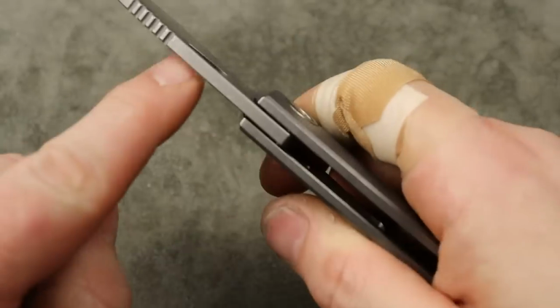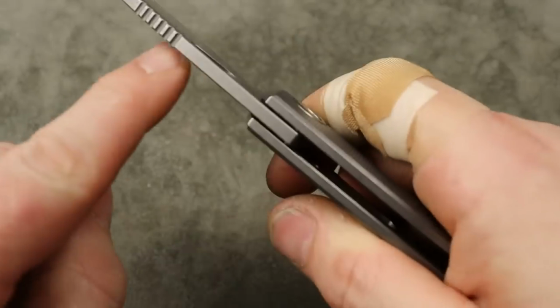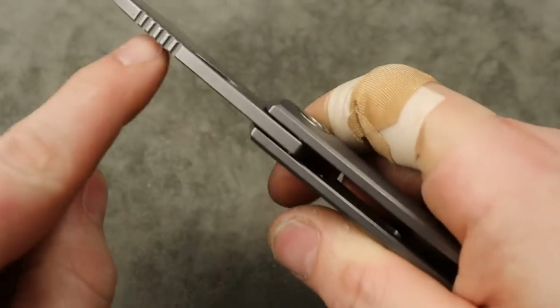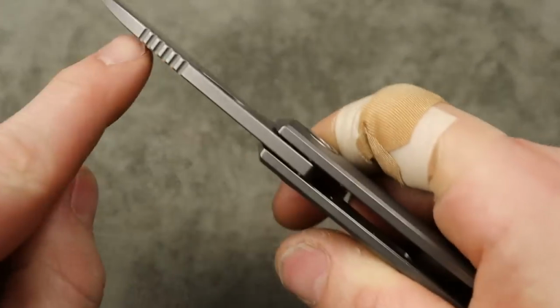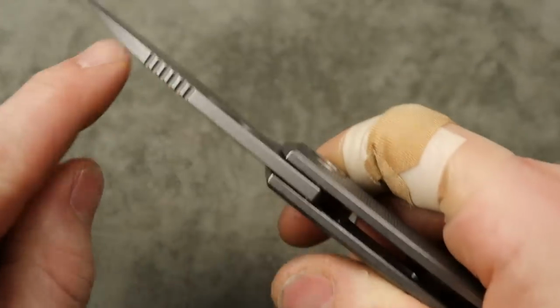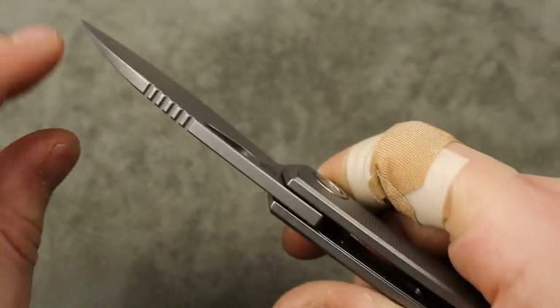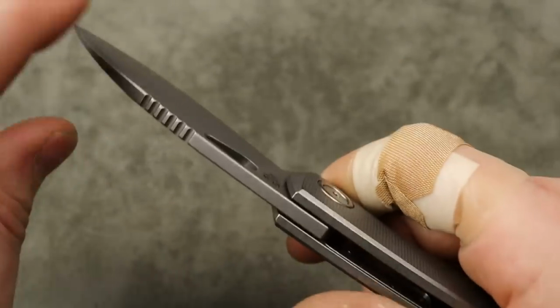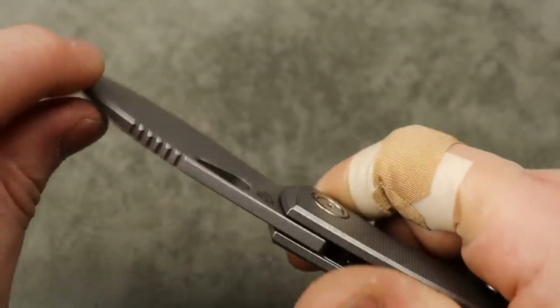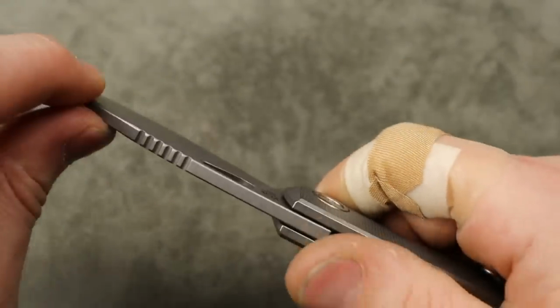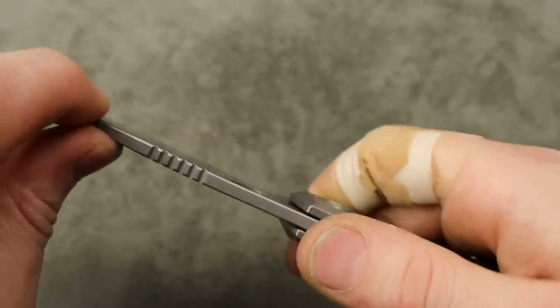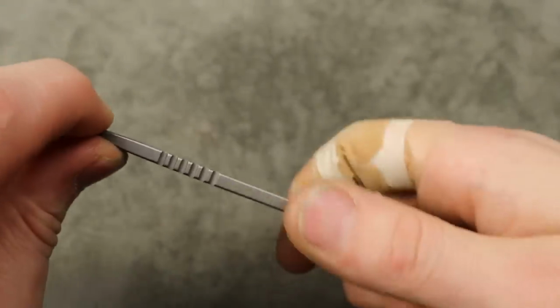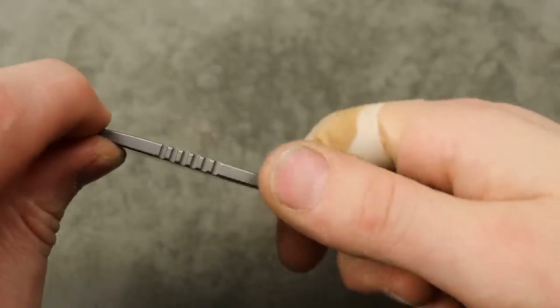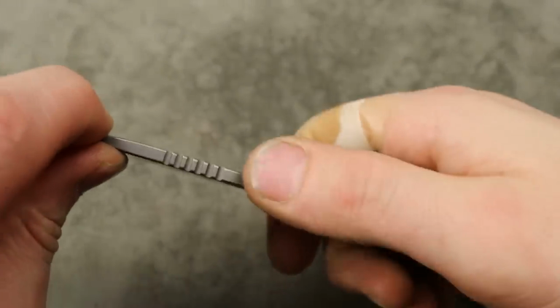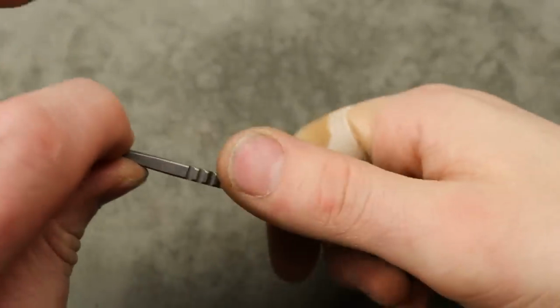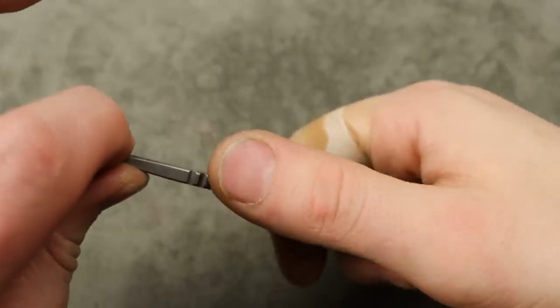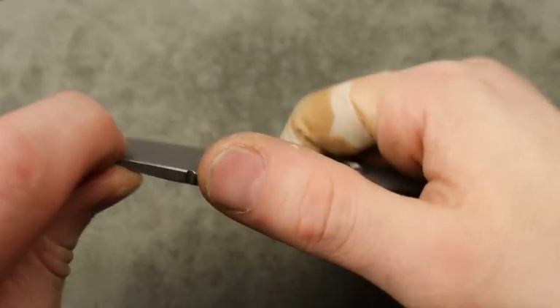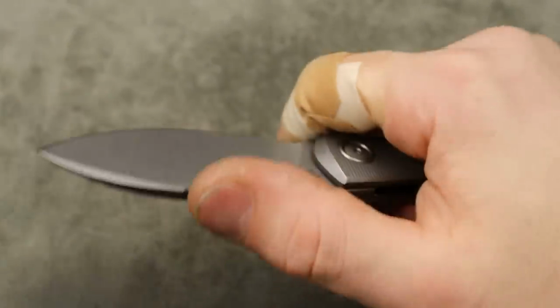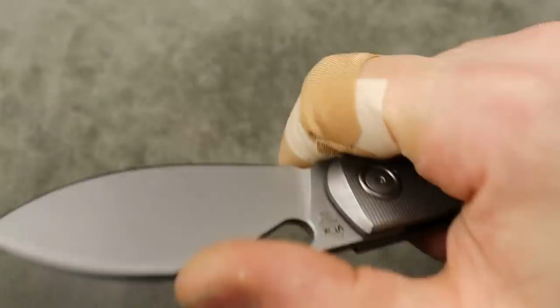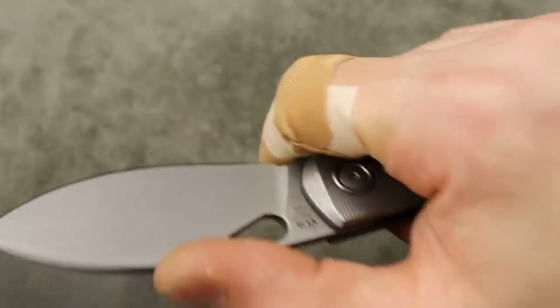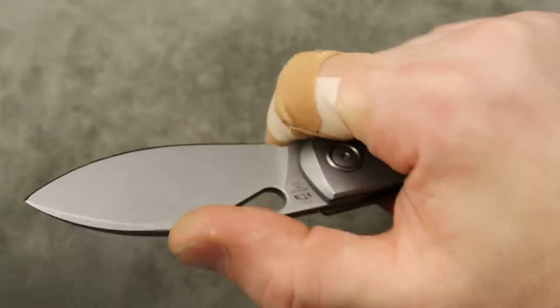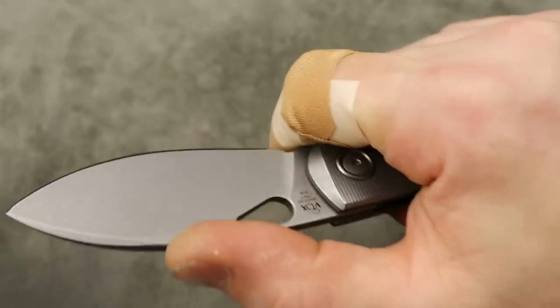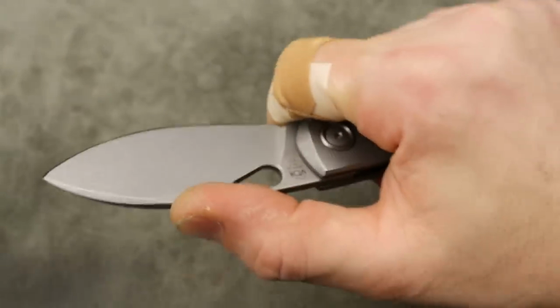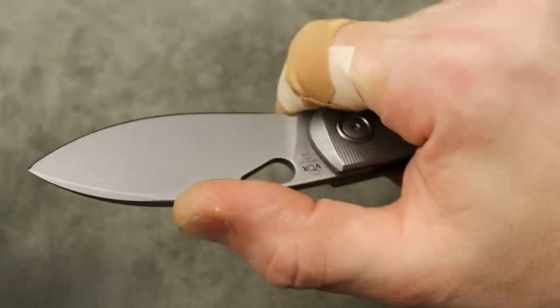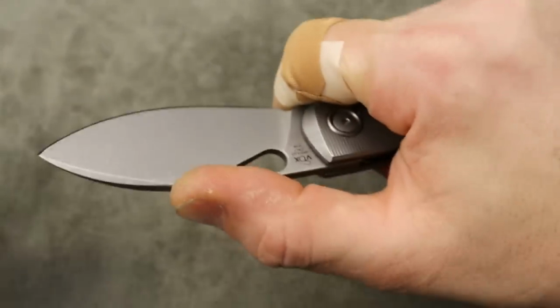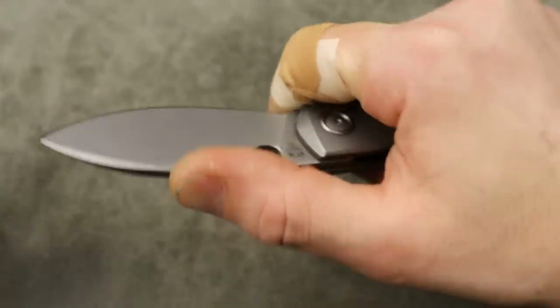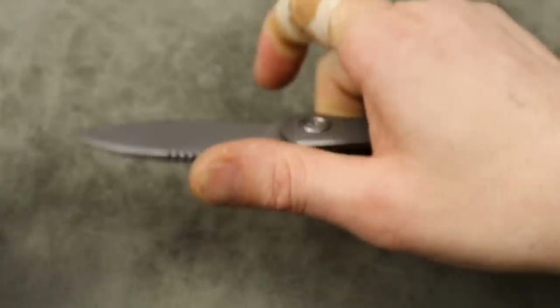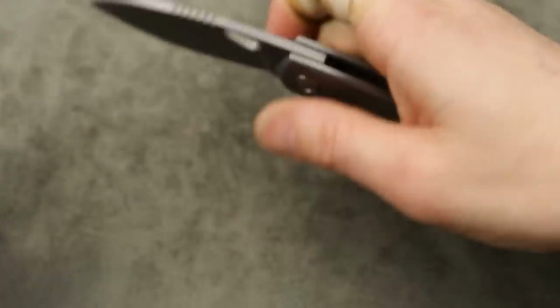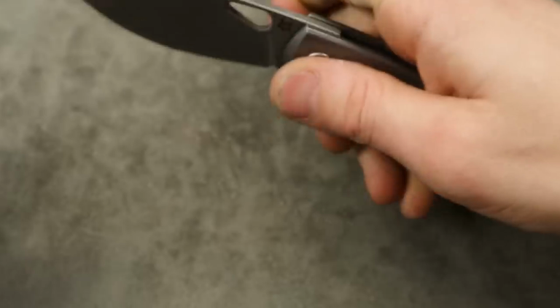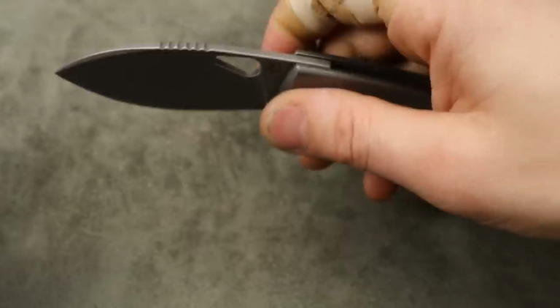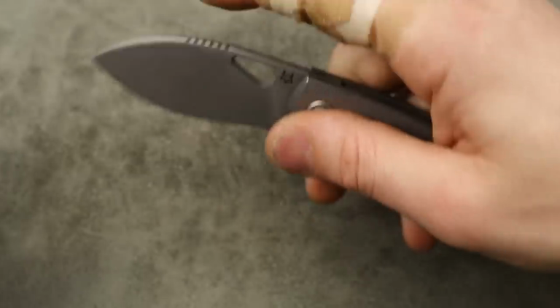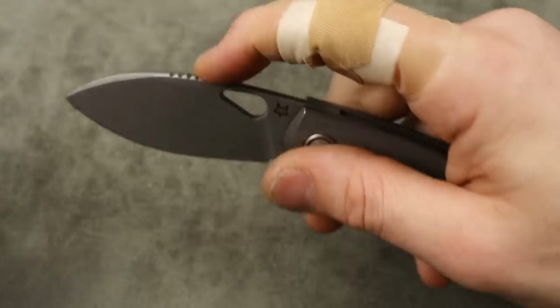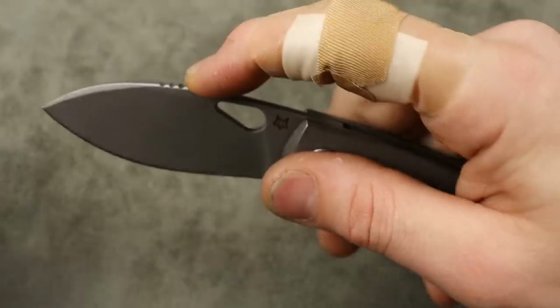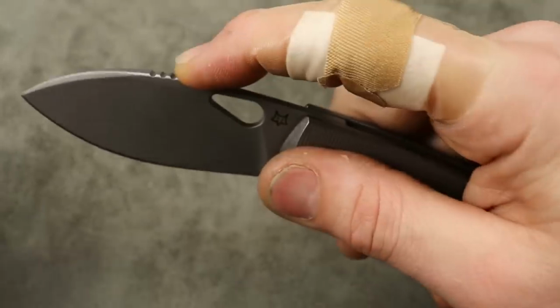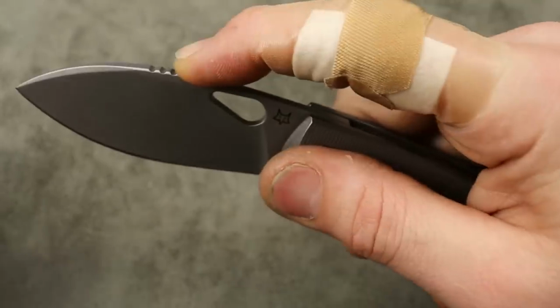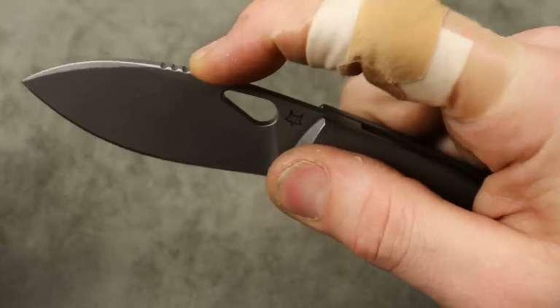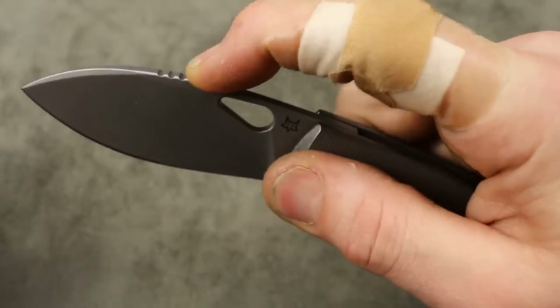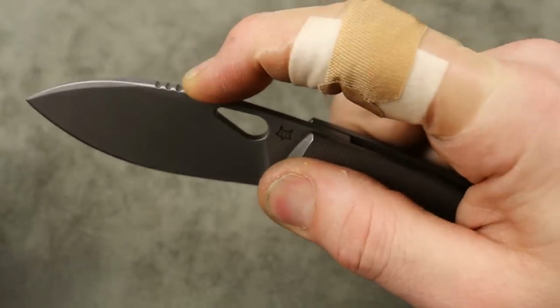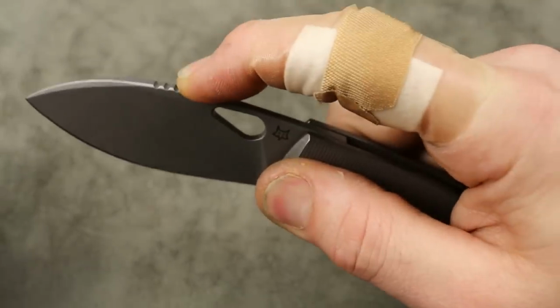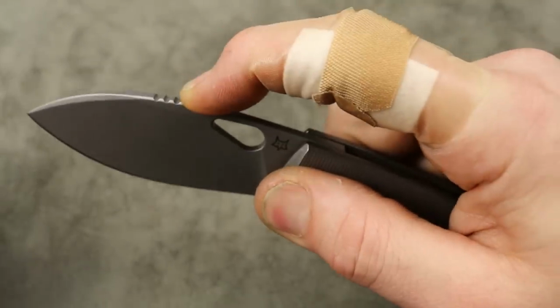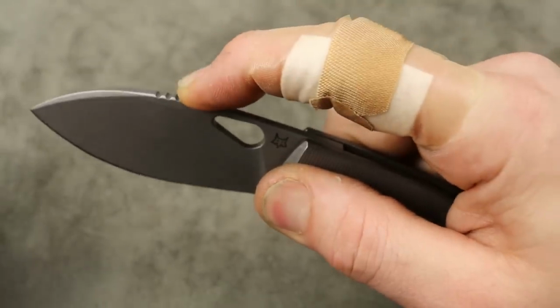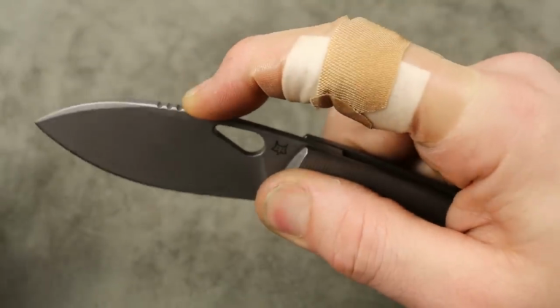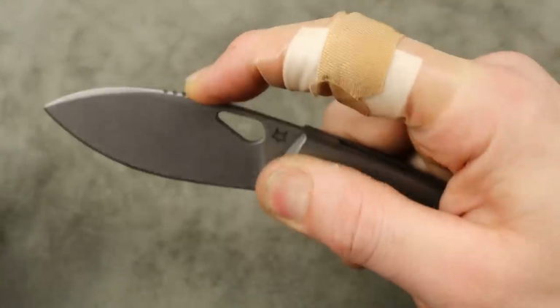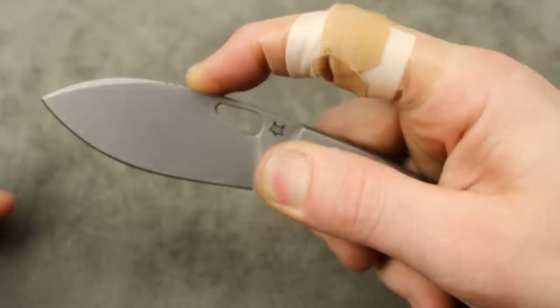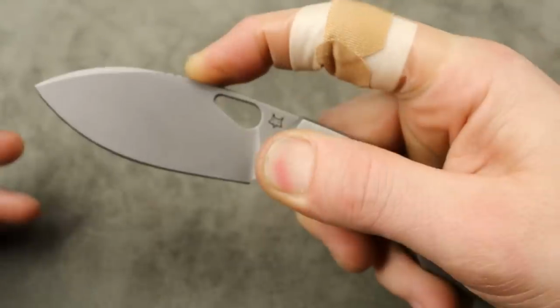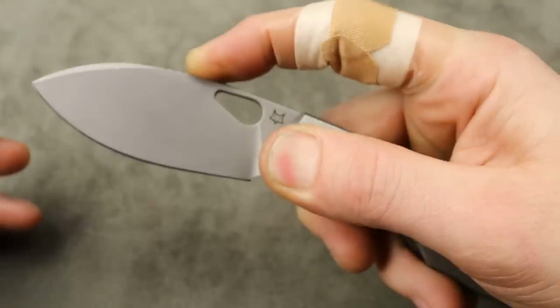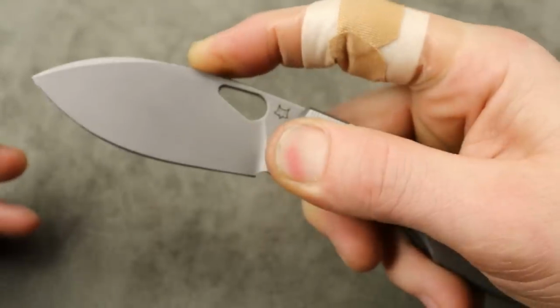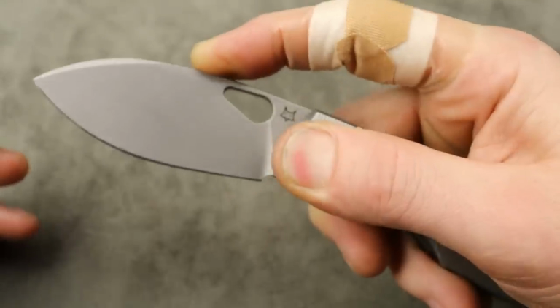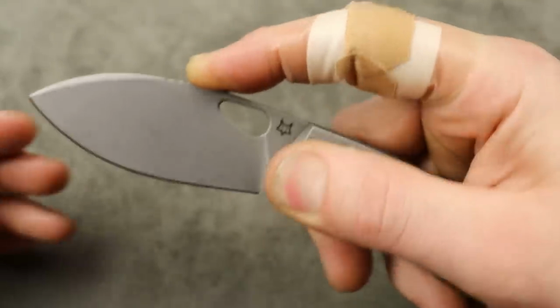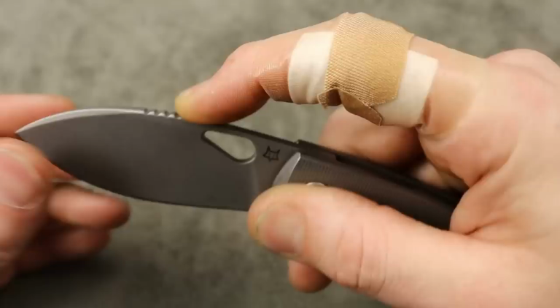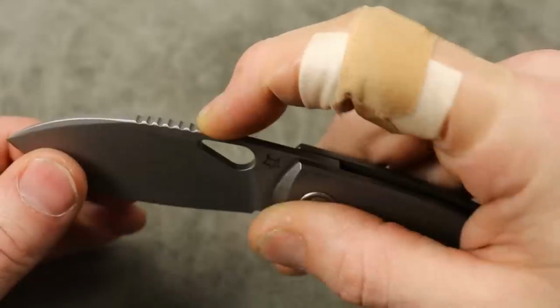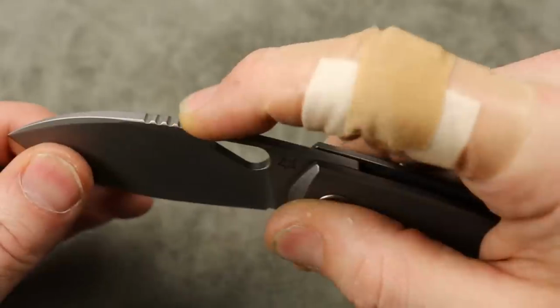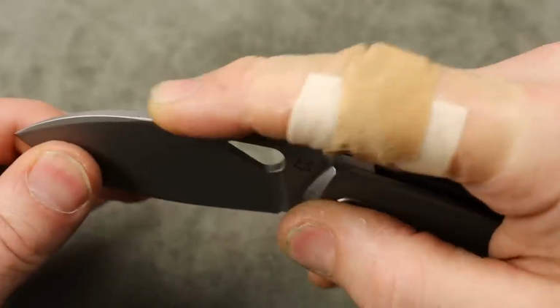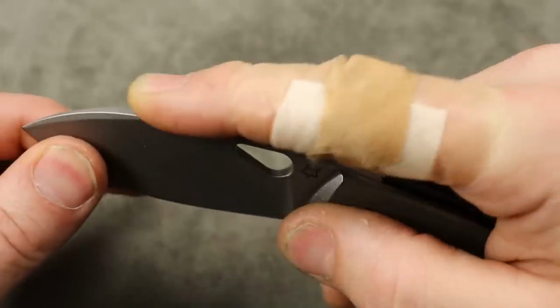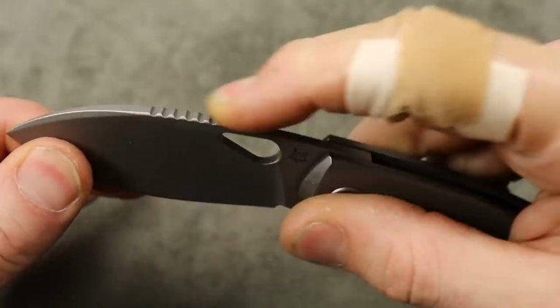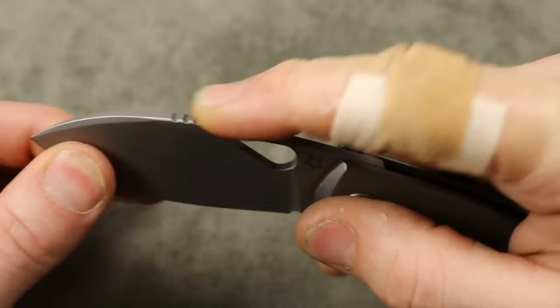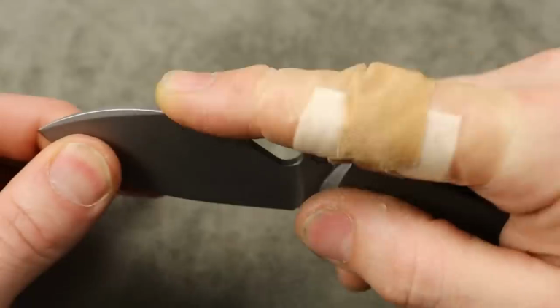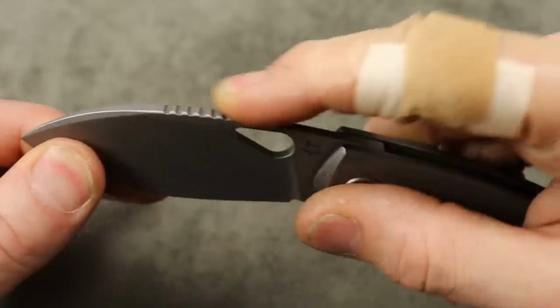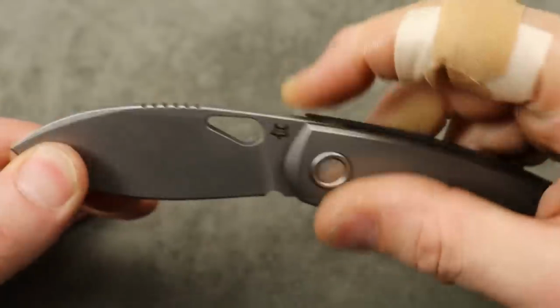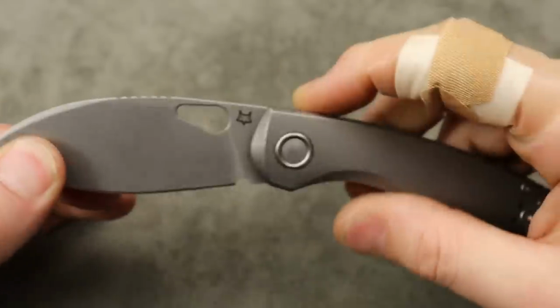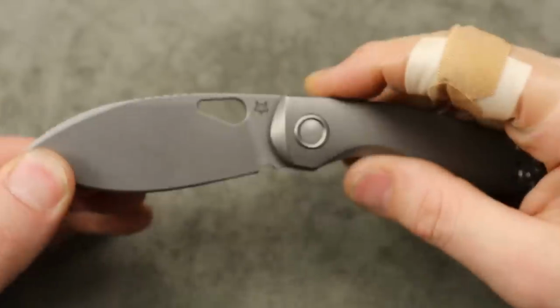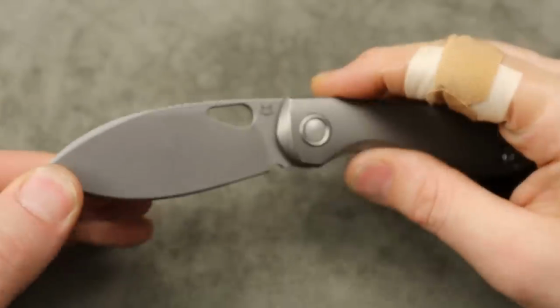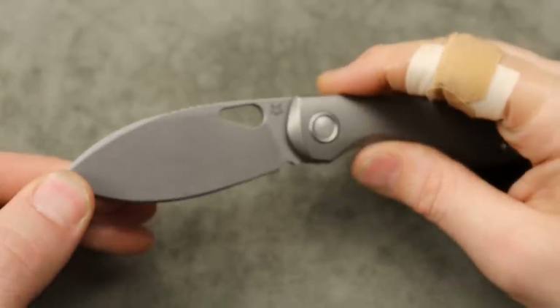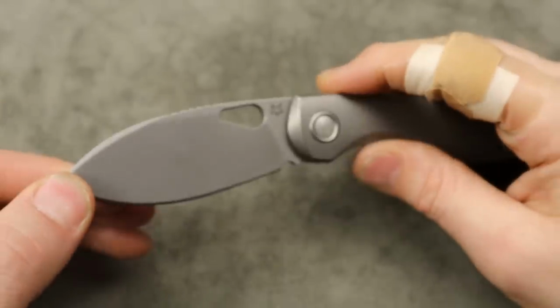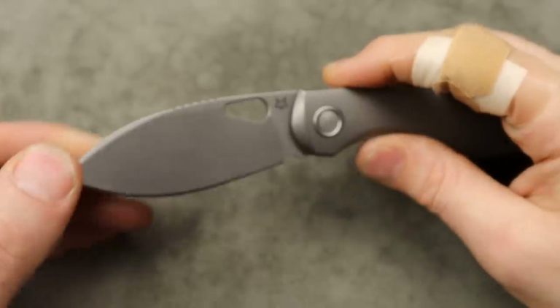The stonewash is going to hide scratches really well and wear in nicely over time. The jimping lands in a perfect place and it's nice and grippy, so it actually is functional.